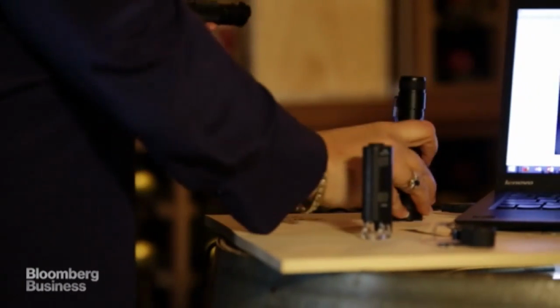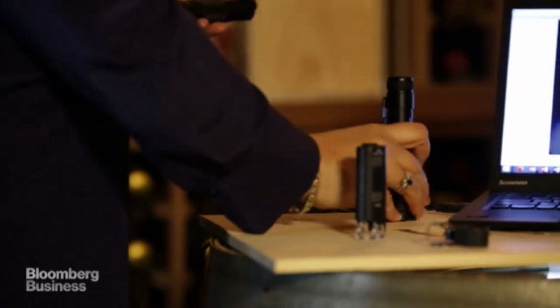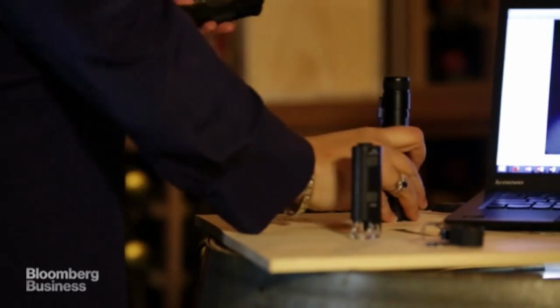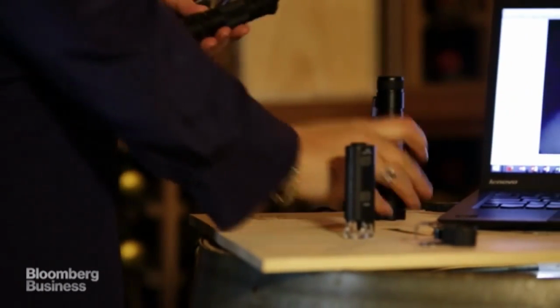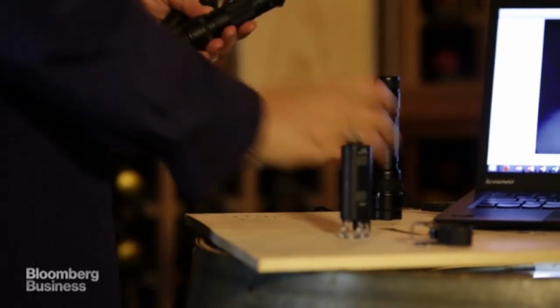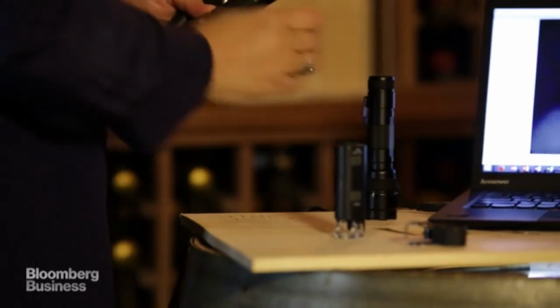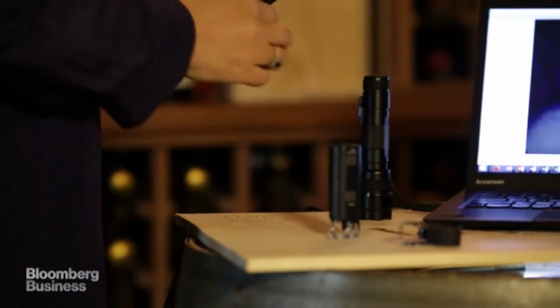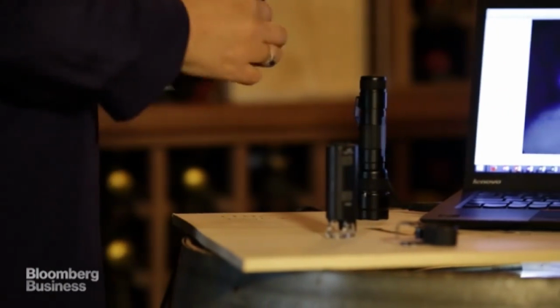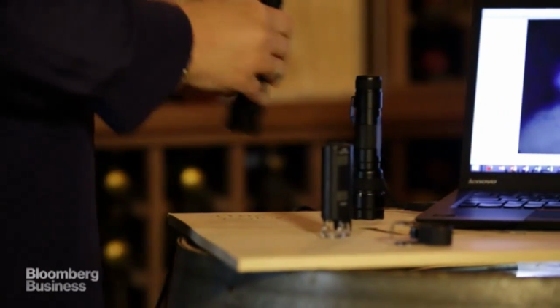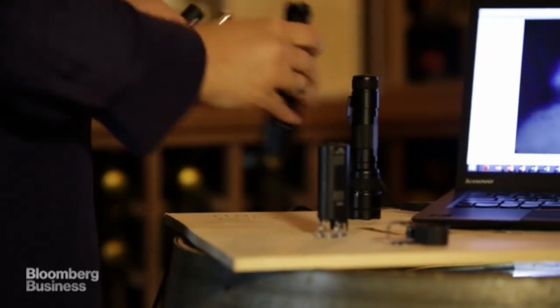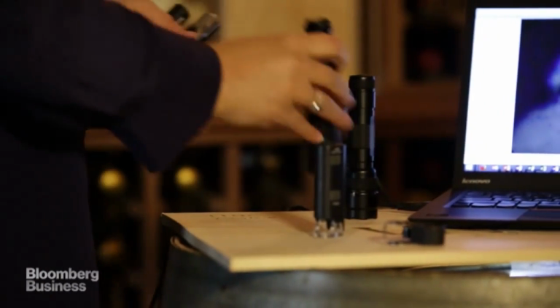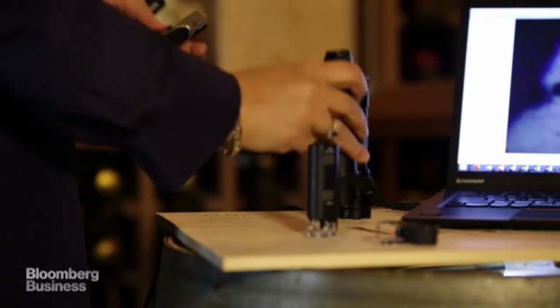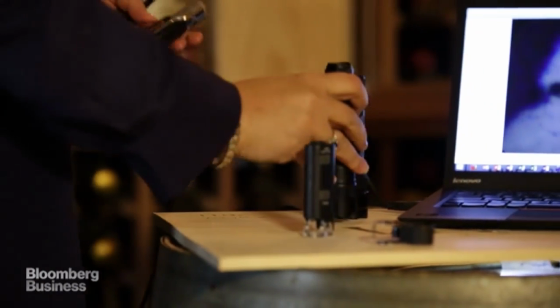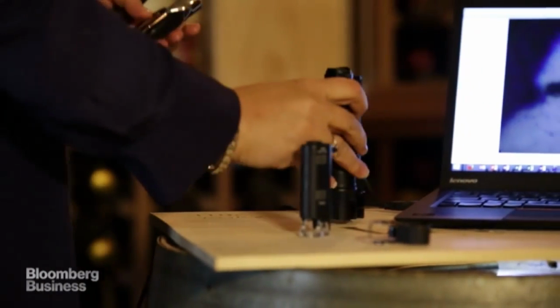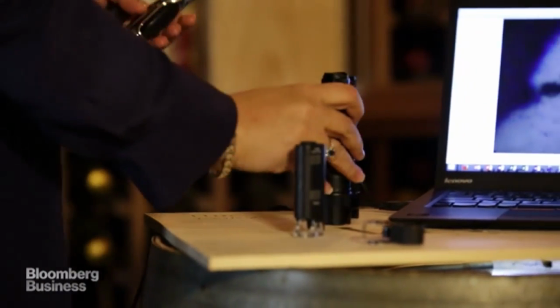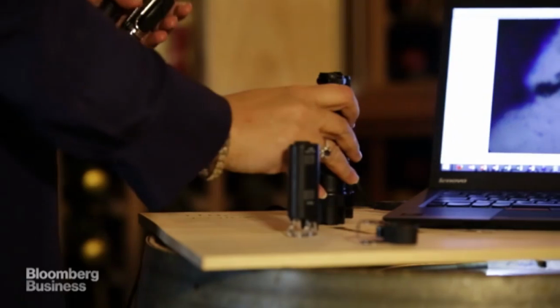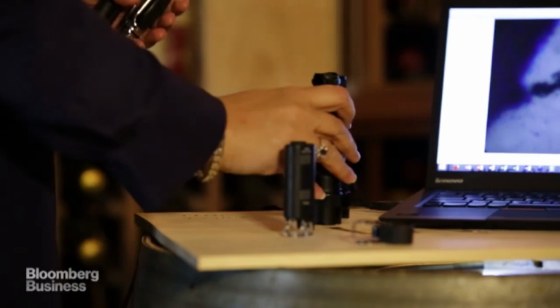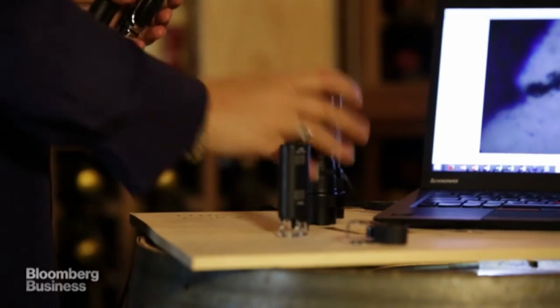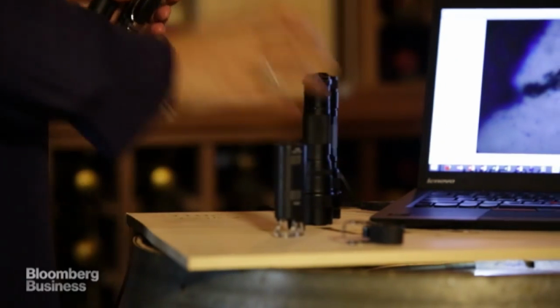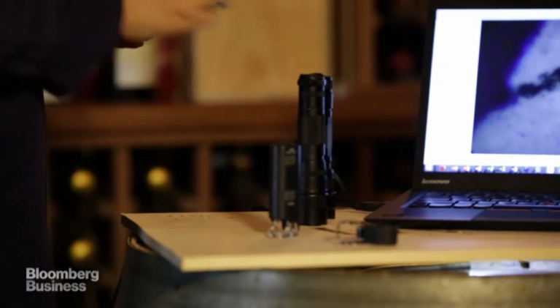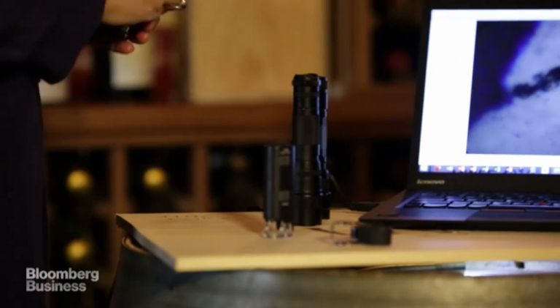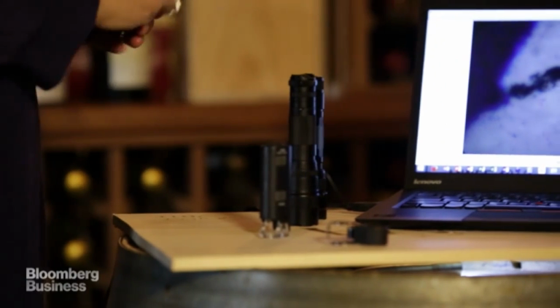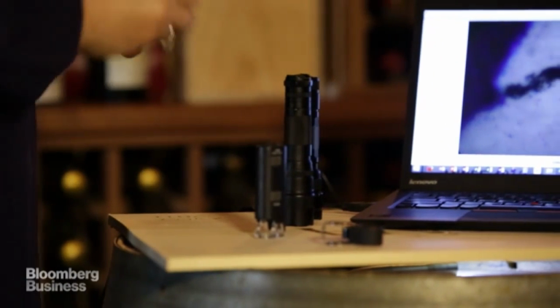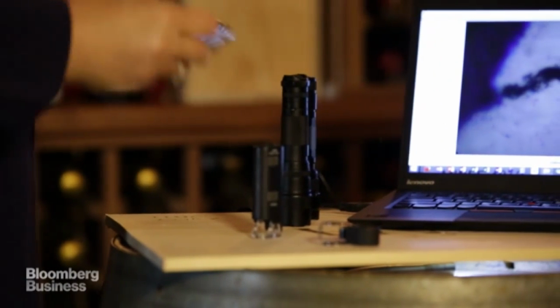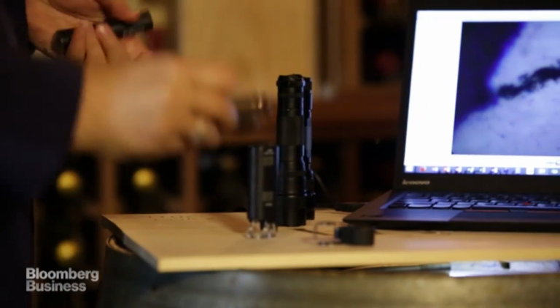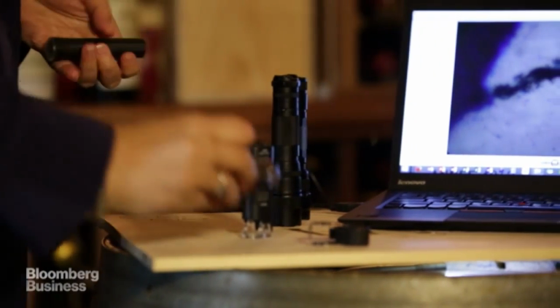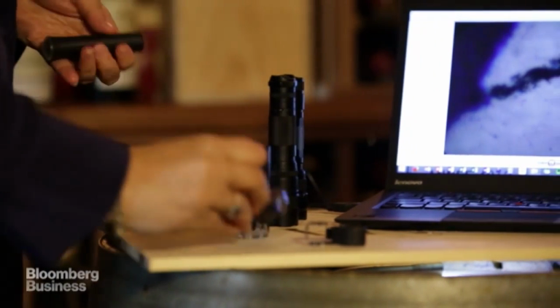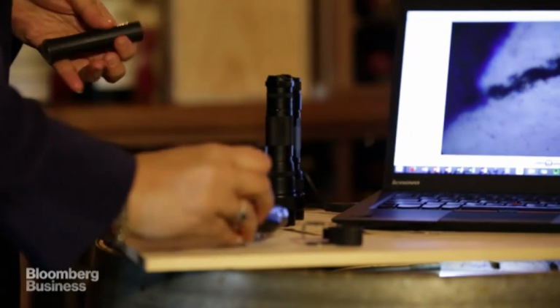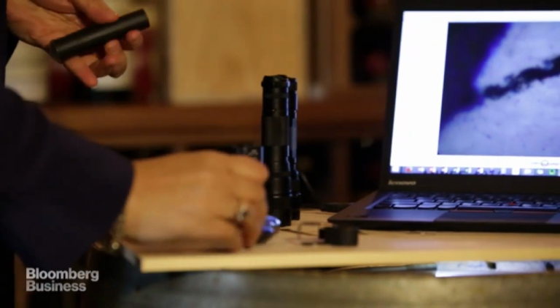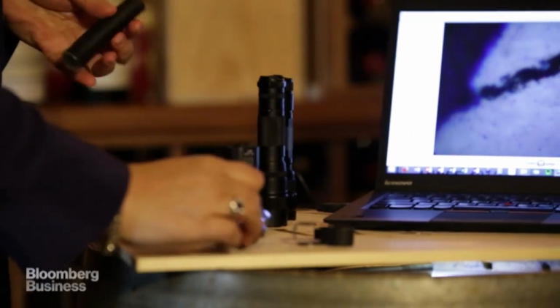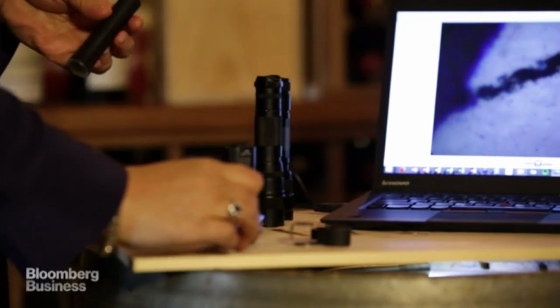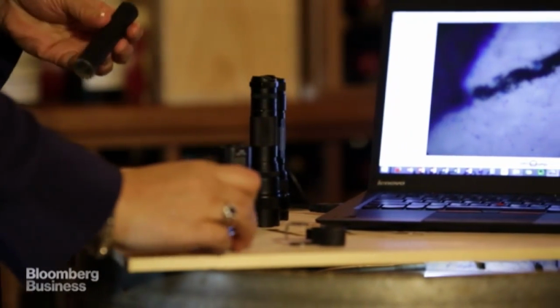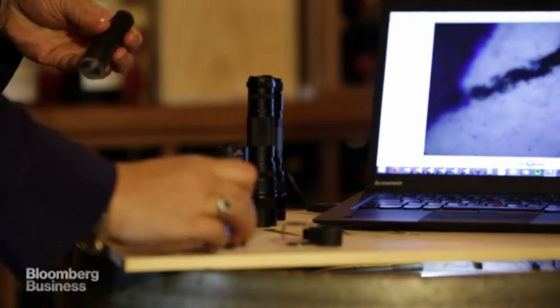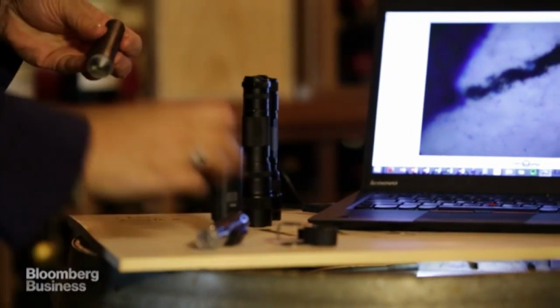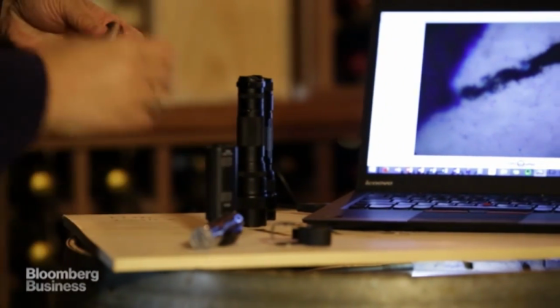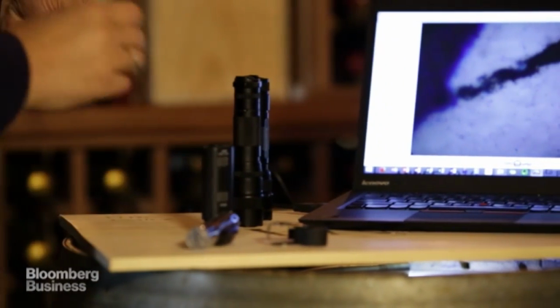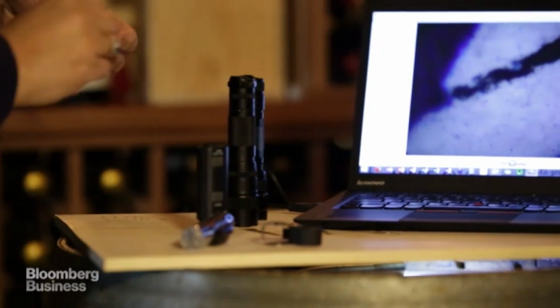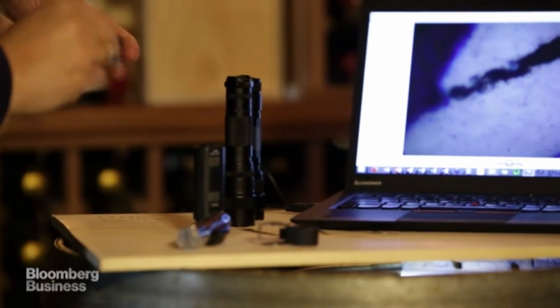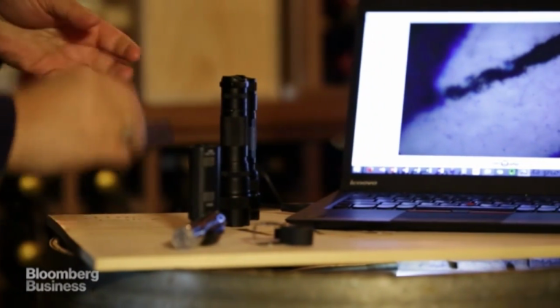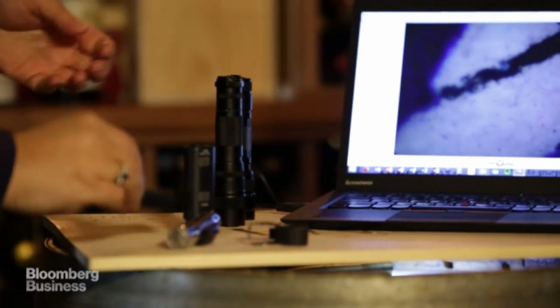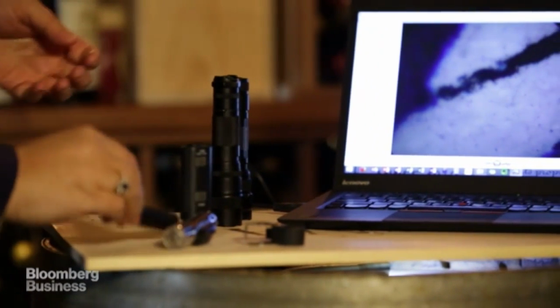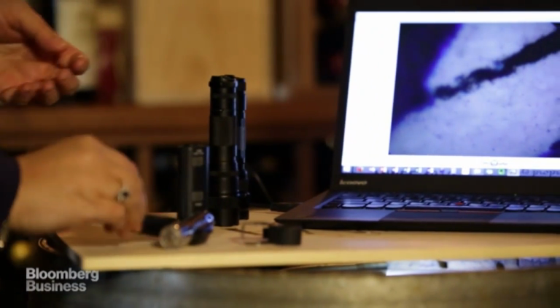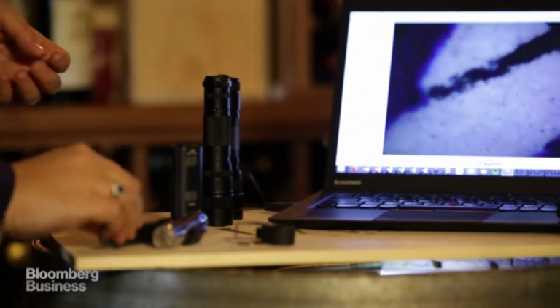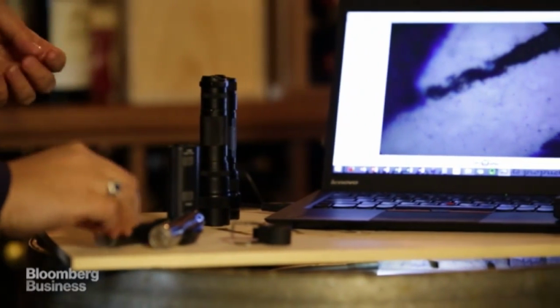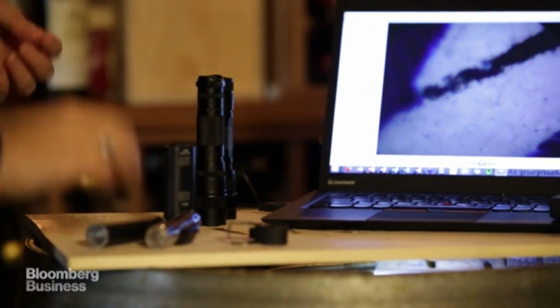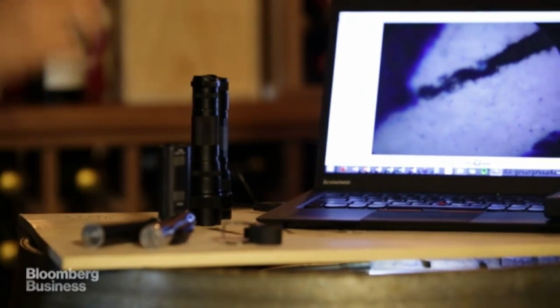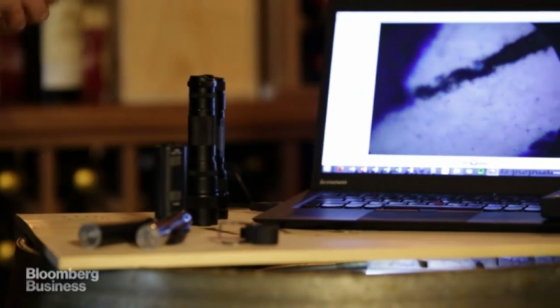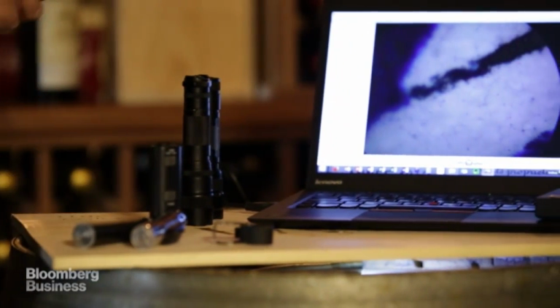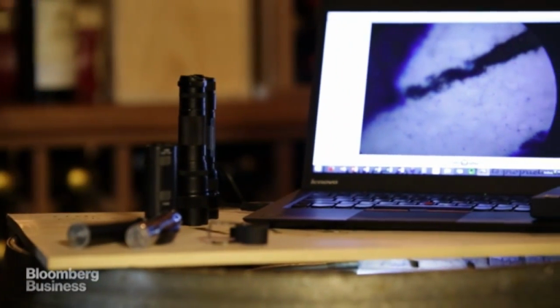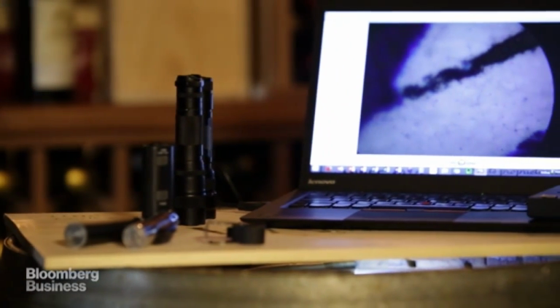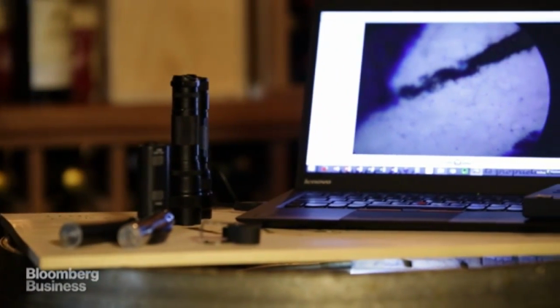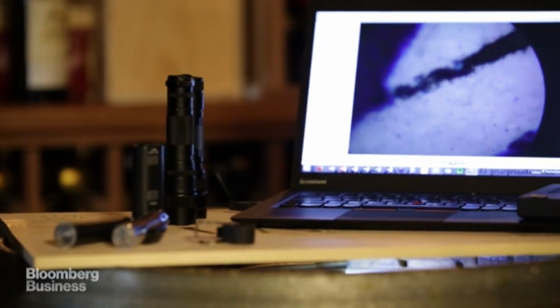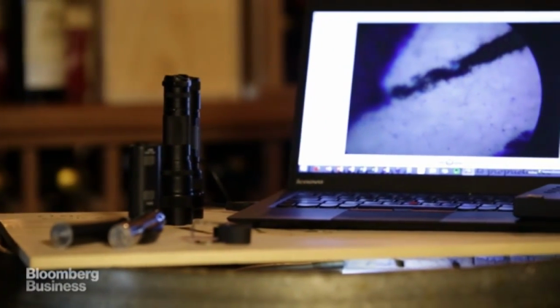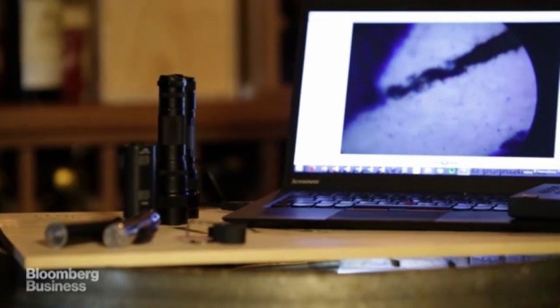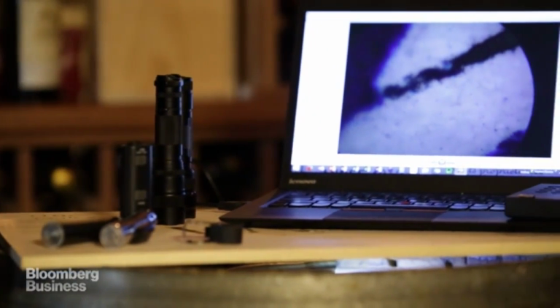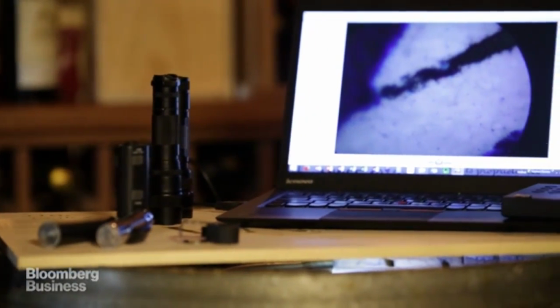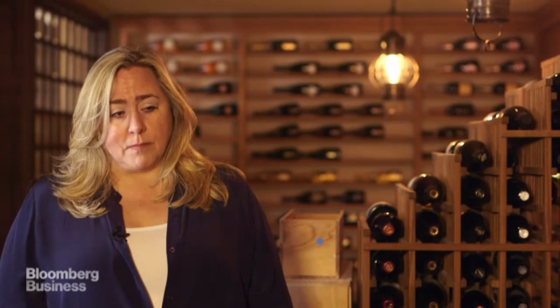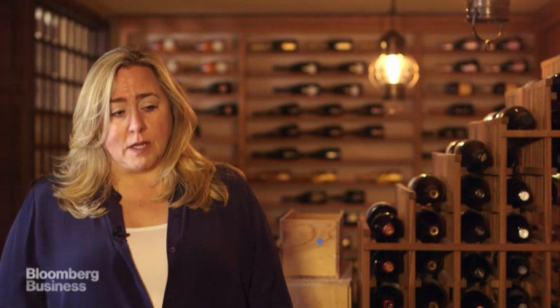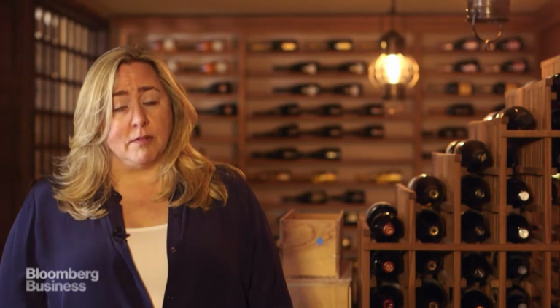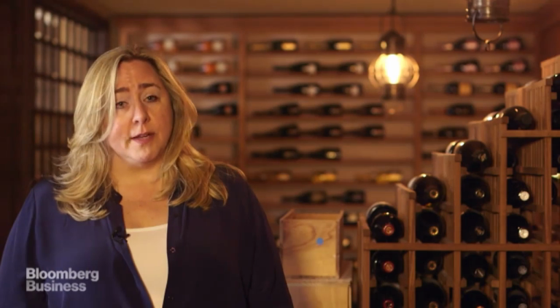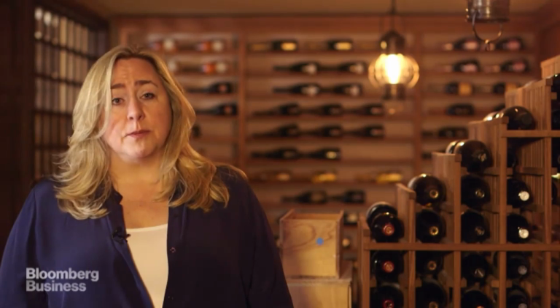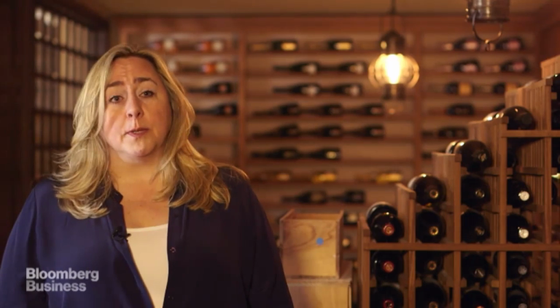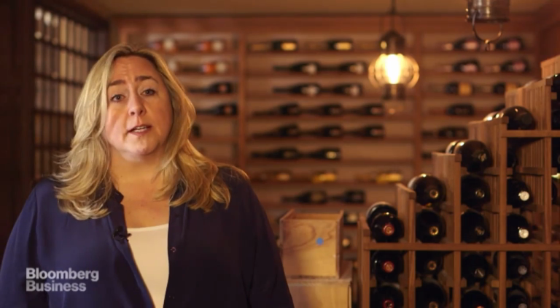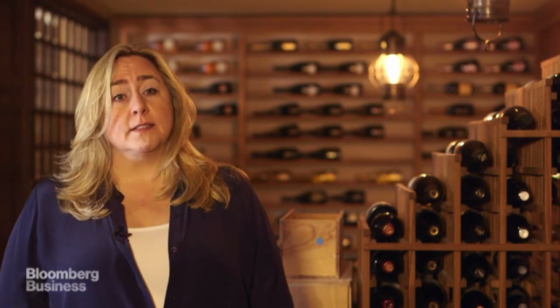In my toolkit I have magnification, flashlights, blue lights, and razor blades.